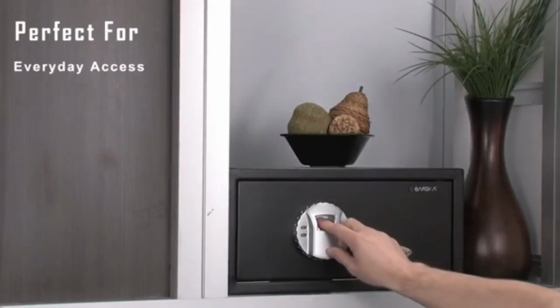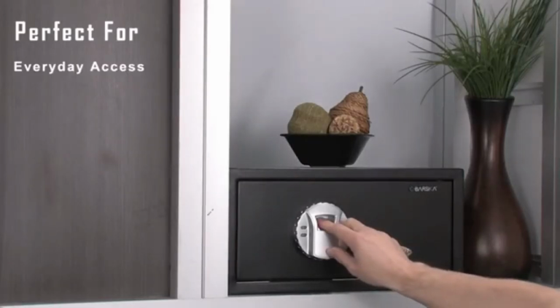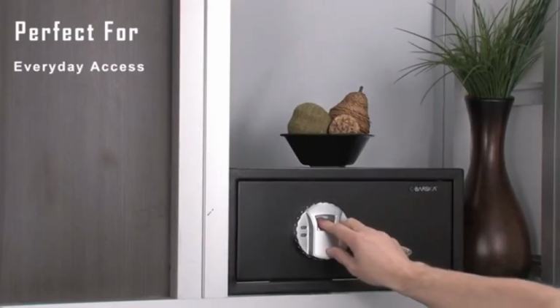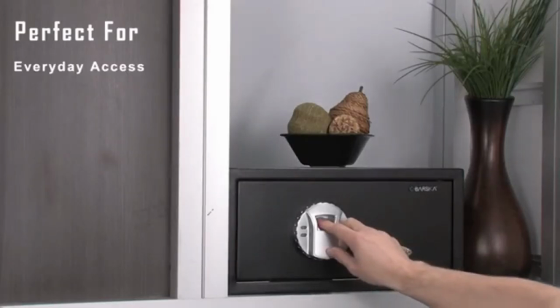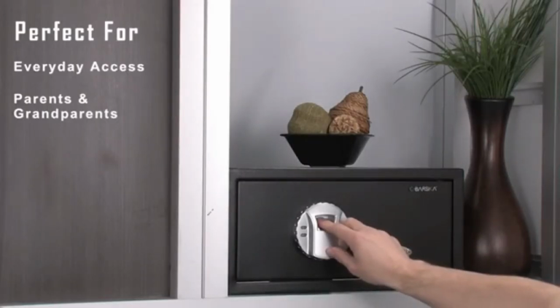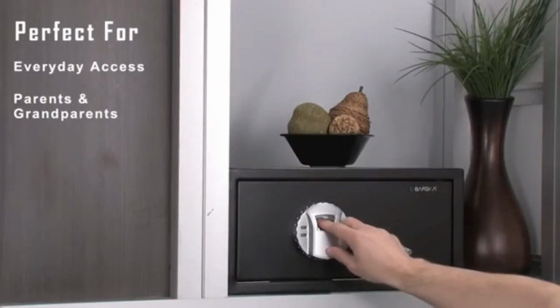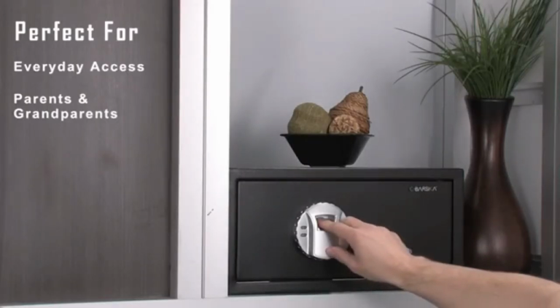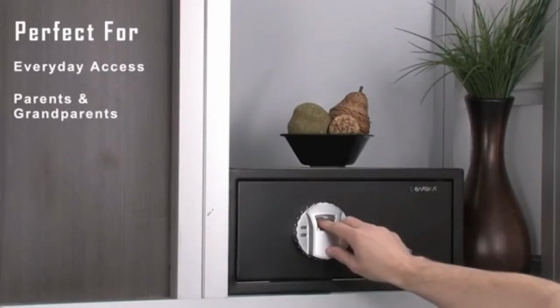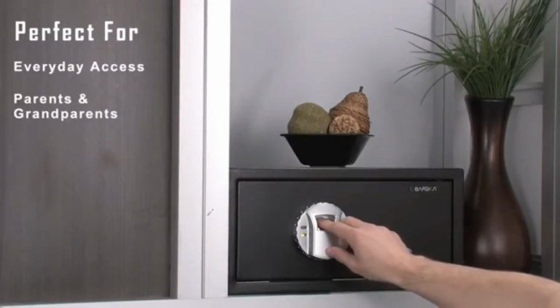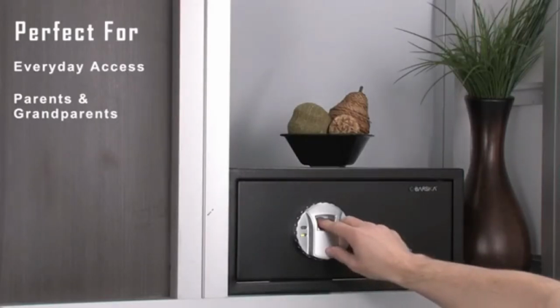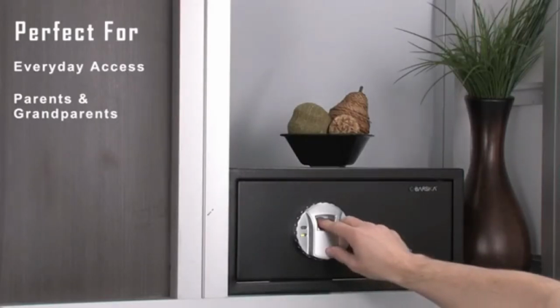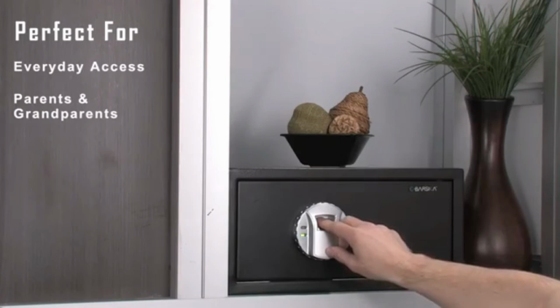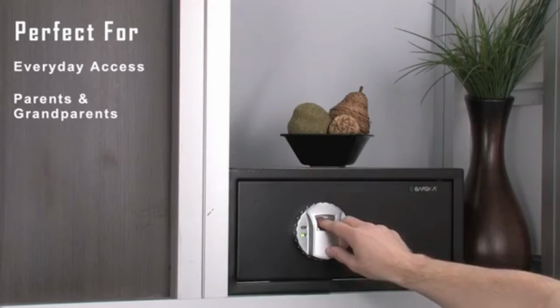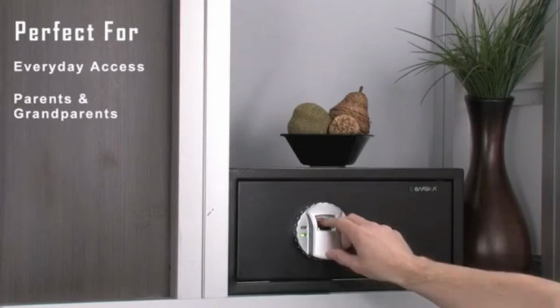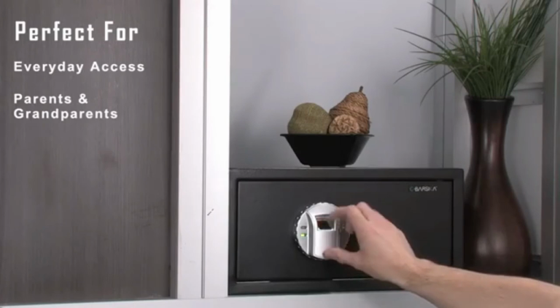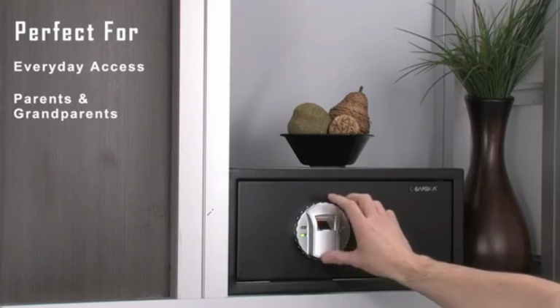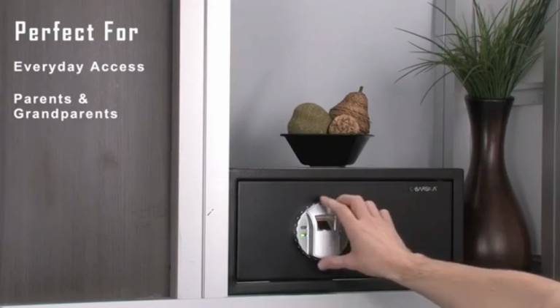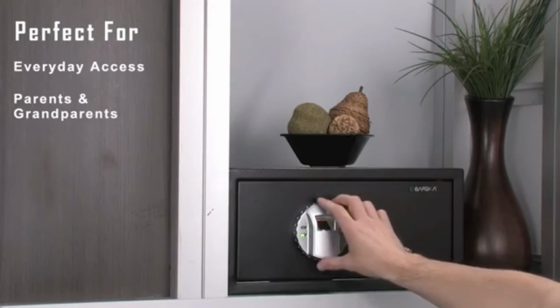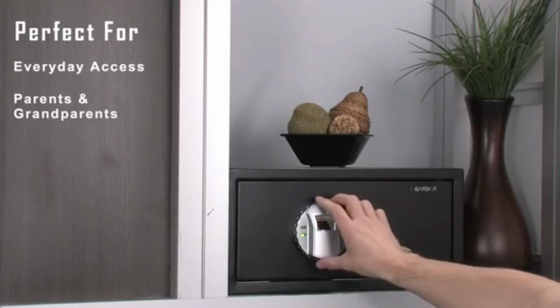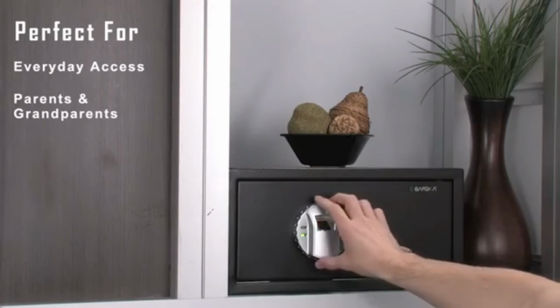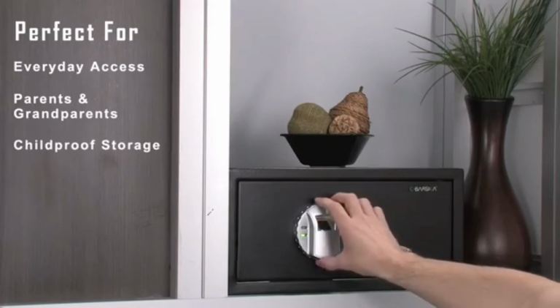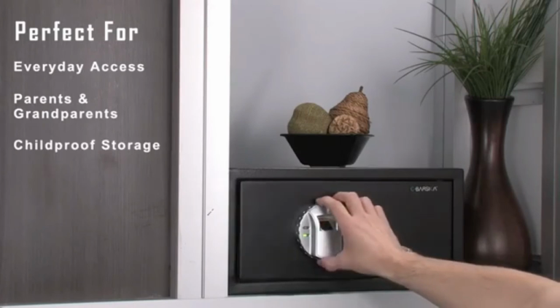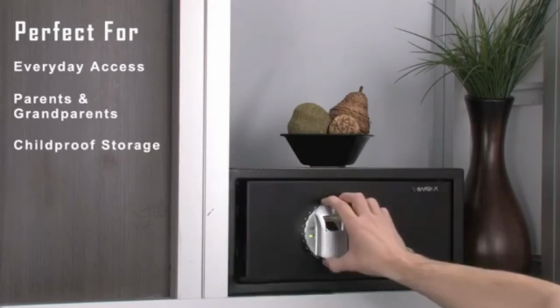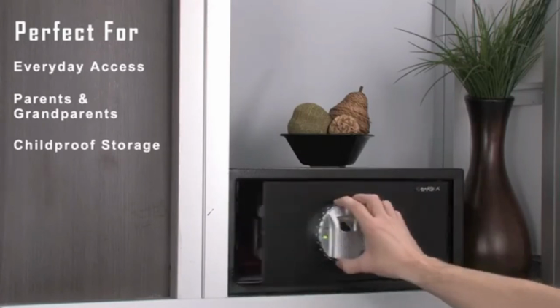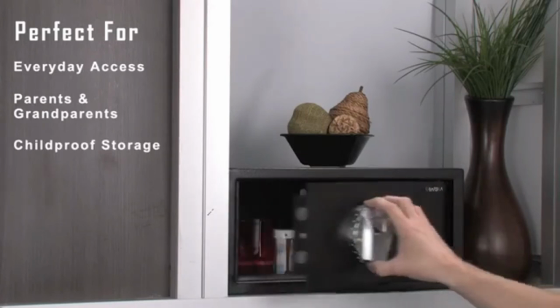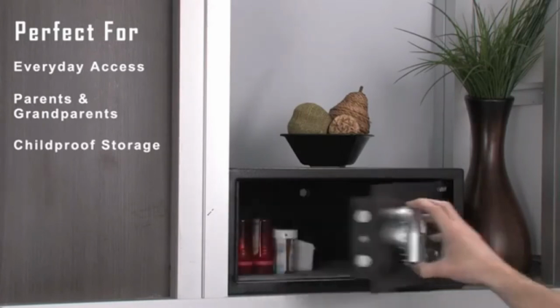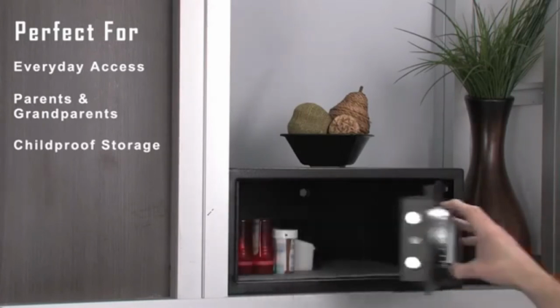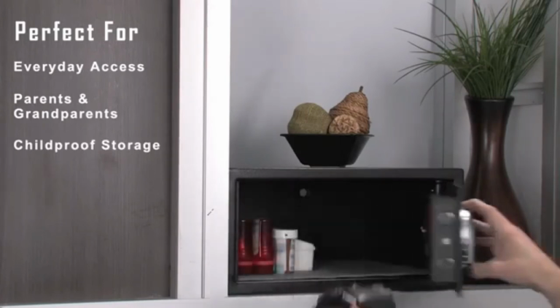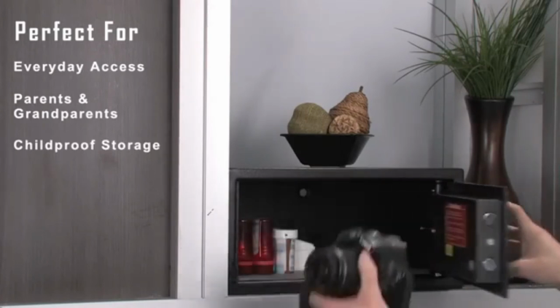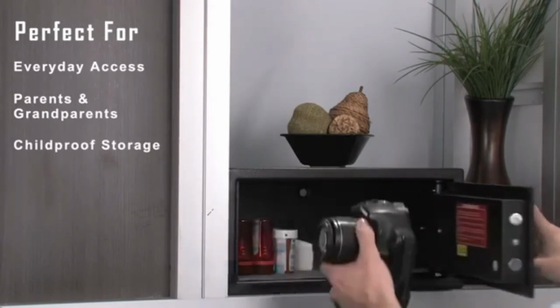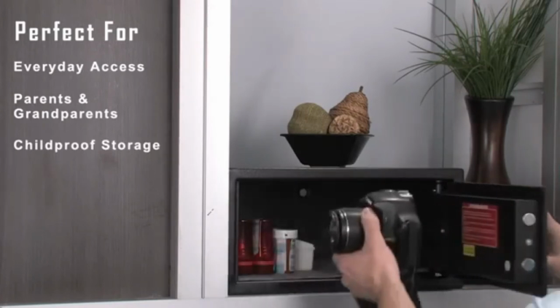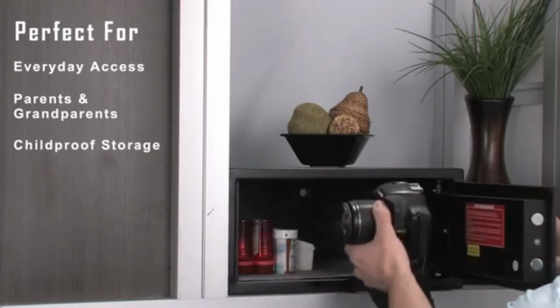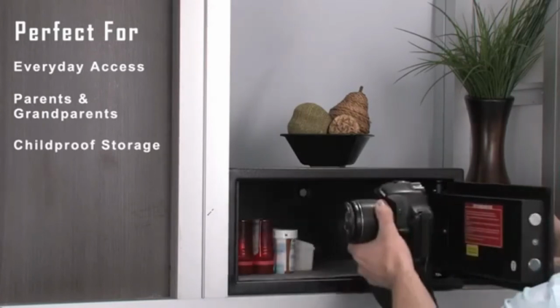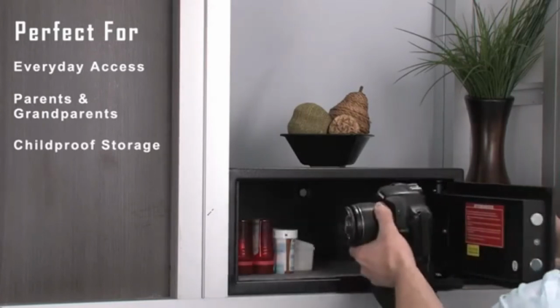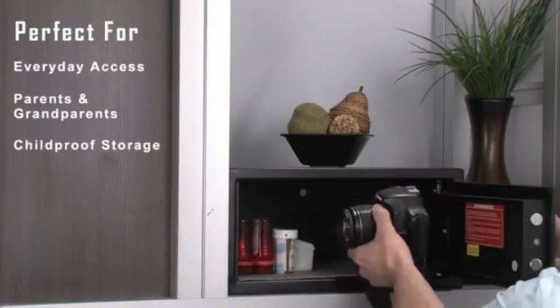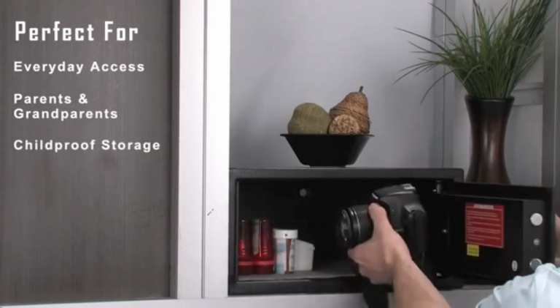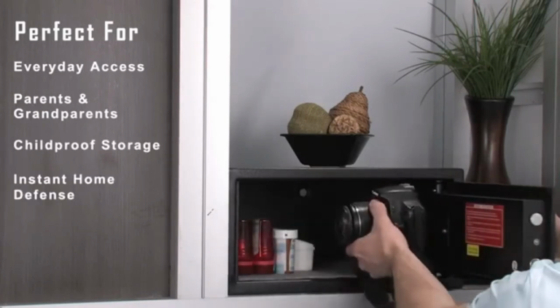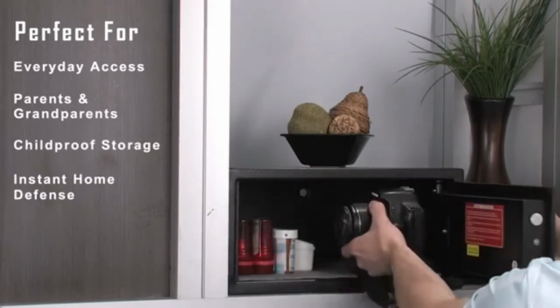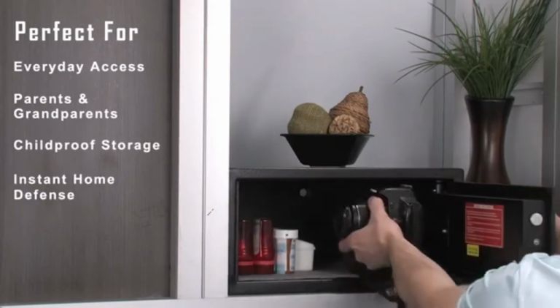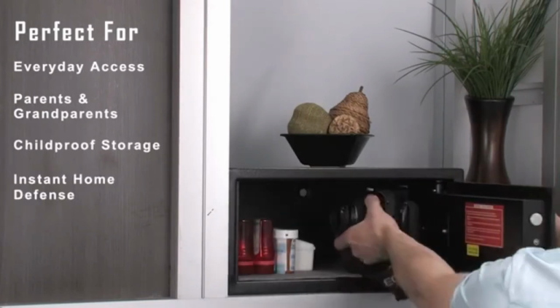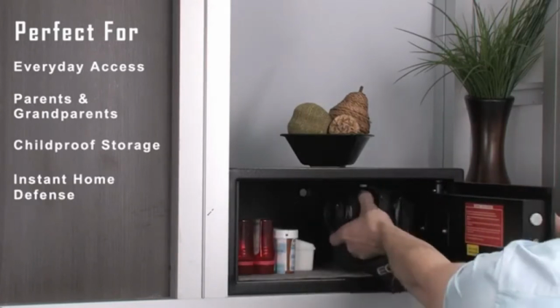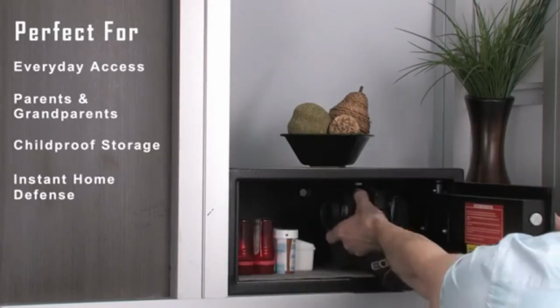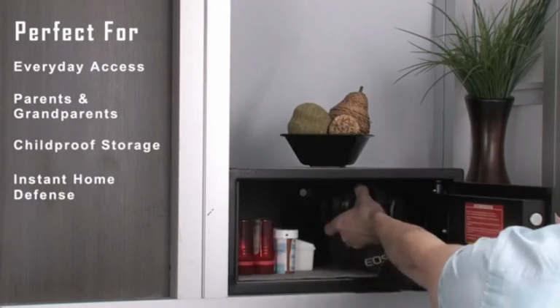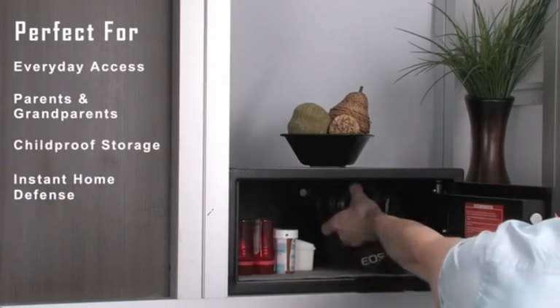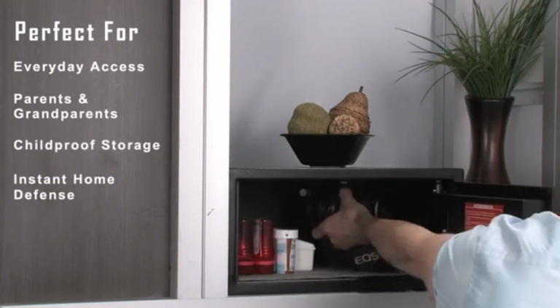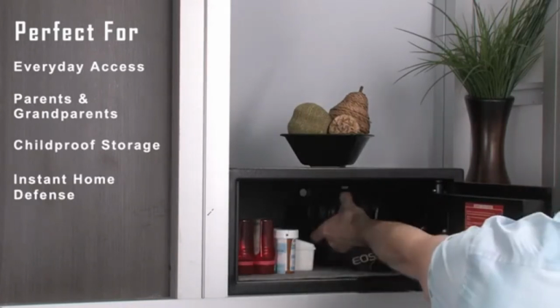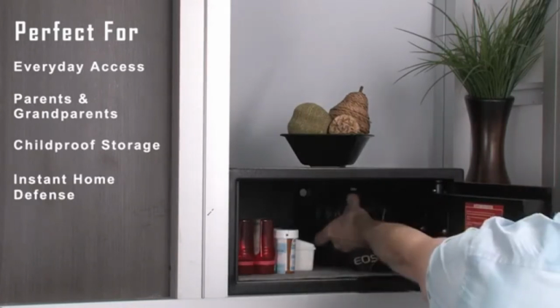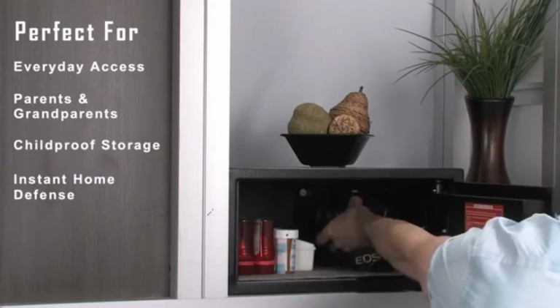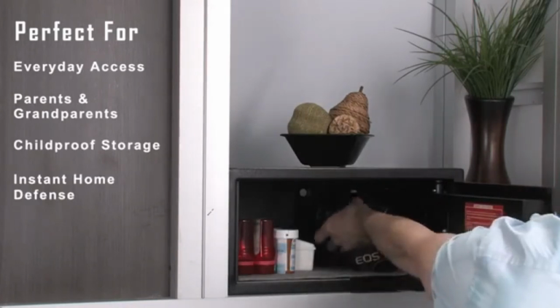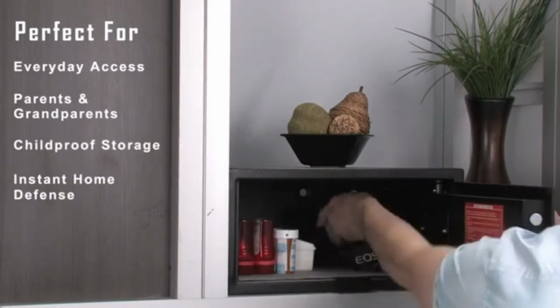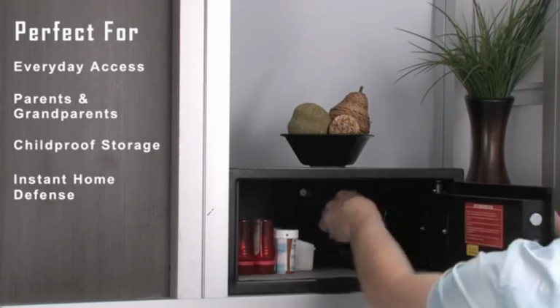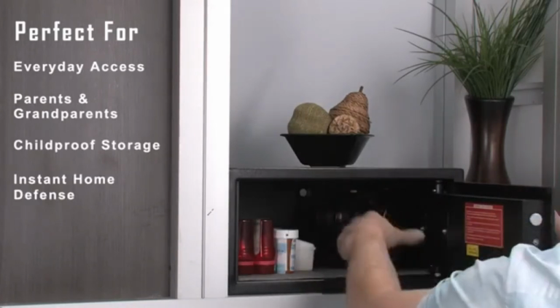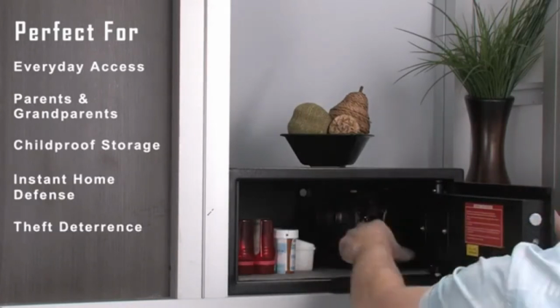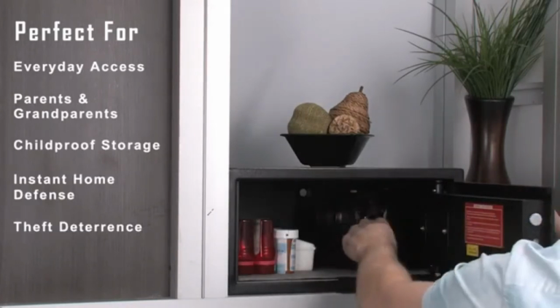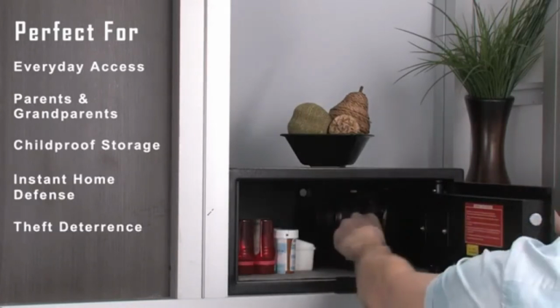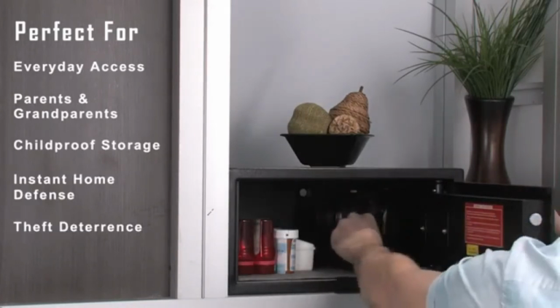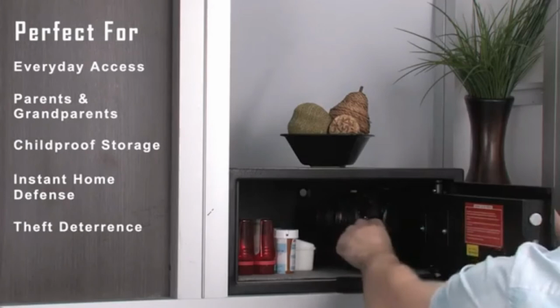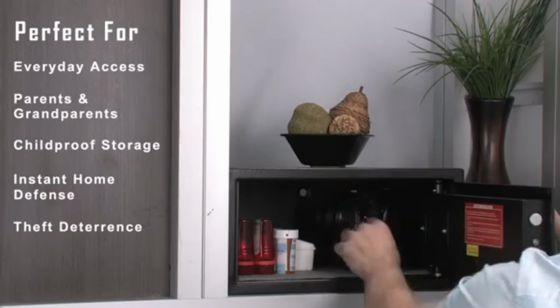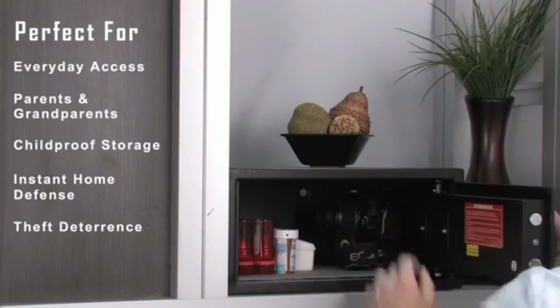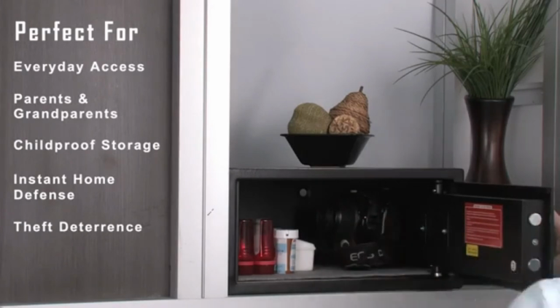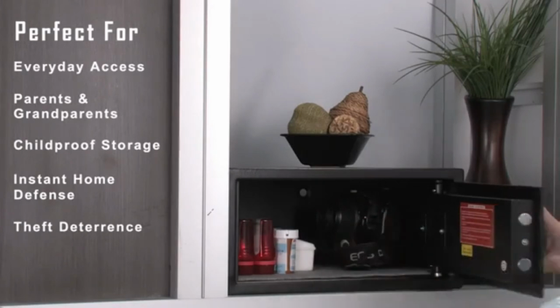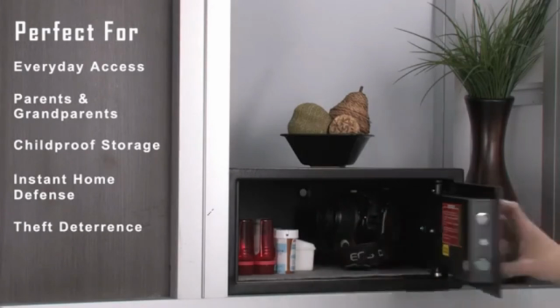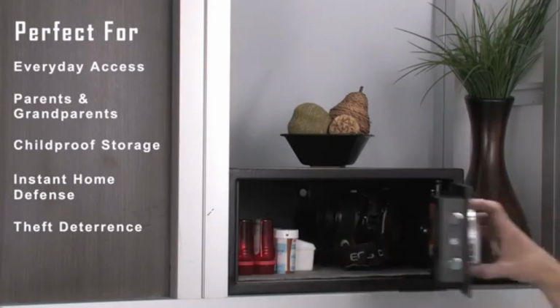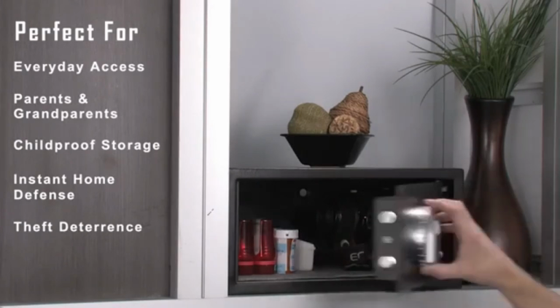The biometric security safes are ideal for parents and grandparents, childproof storage, instant home defense, and theft deterrence.